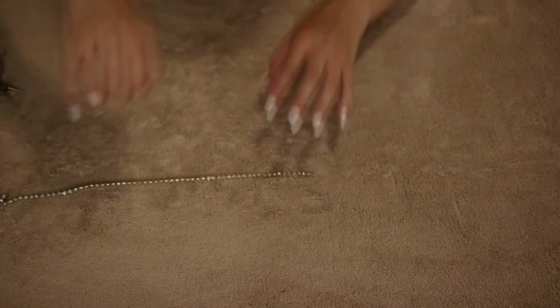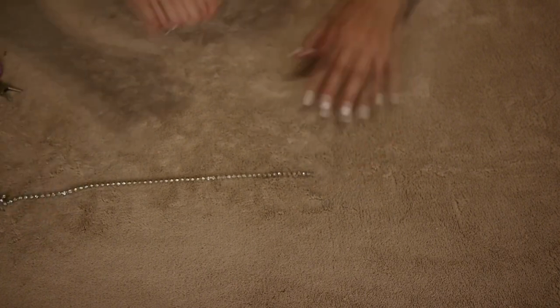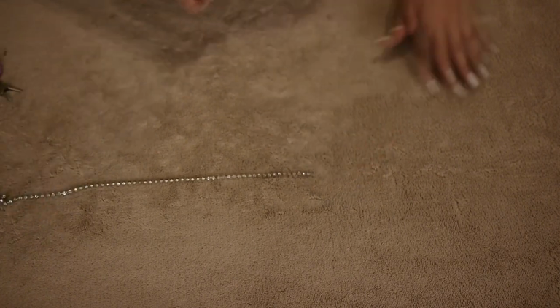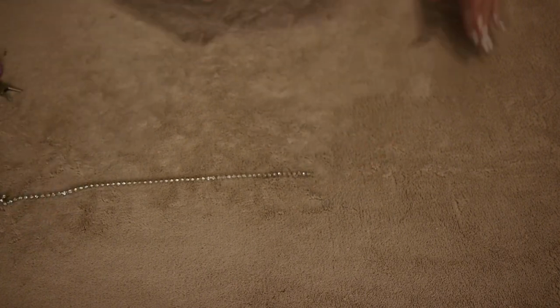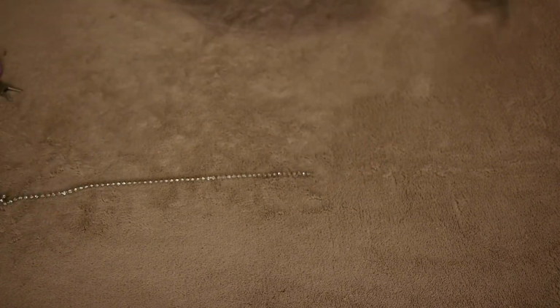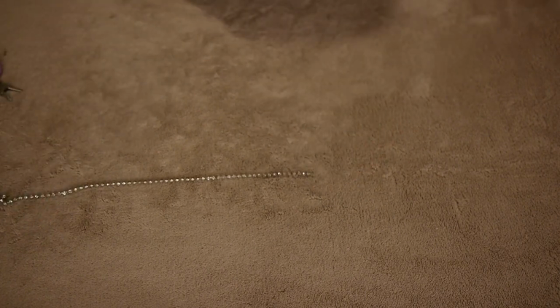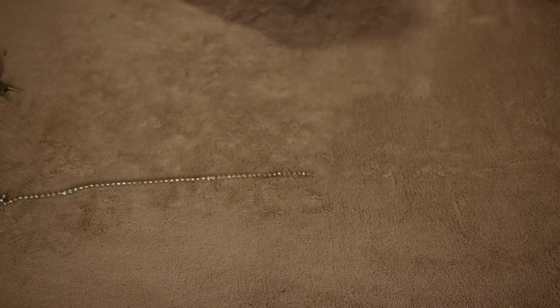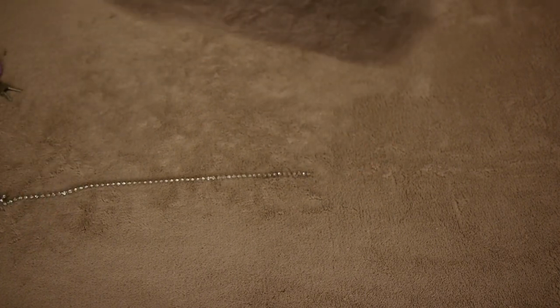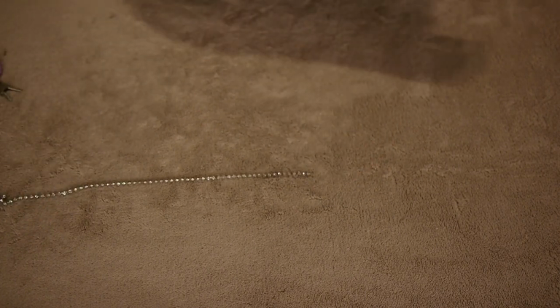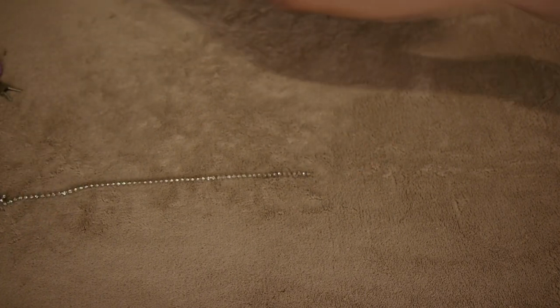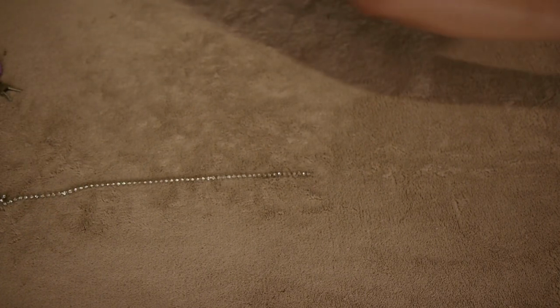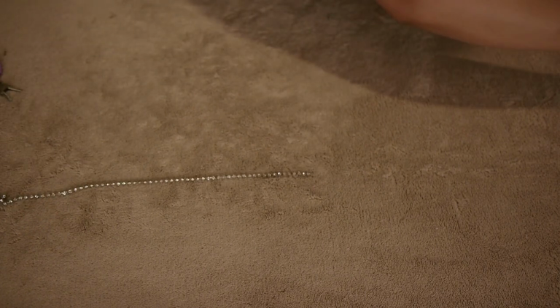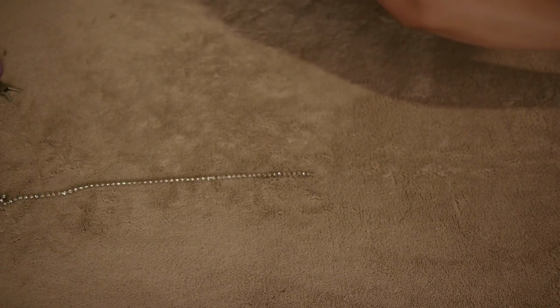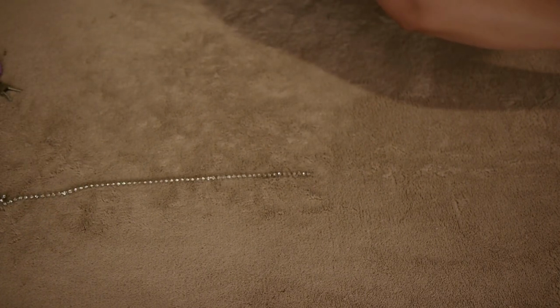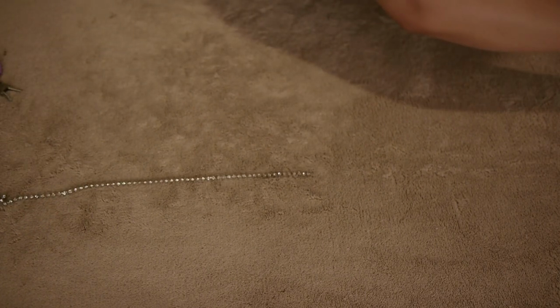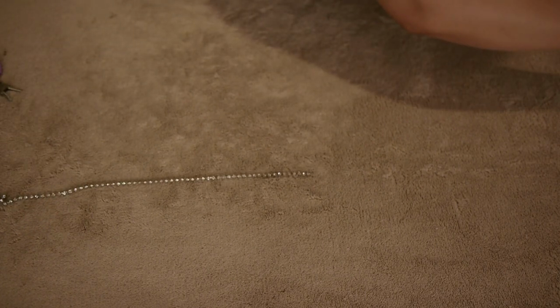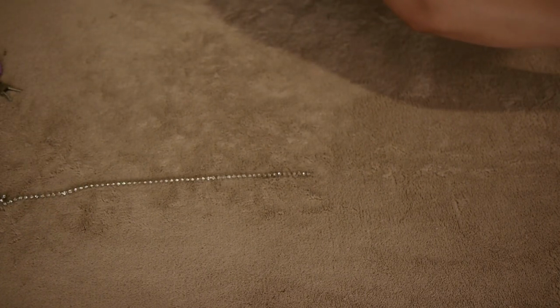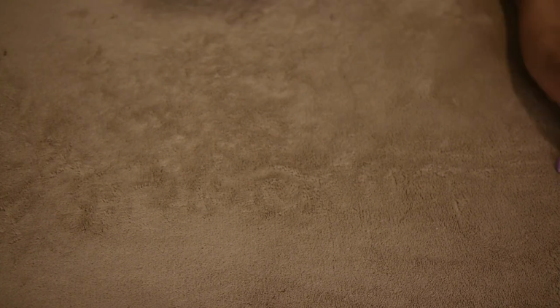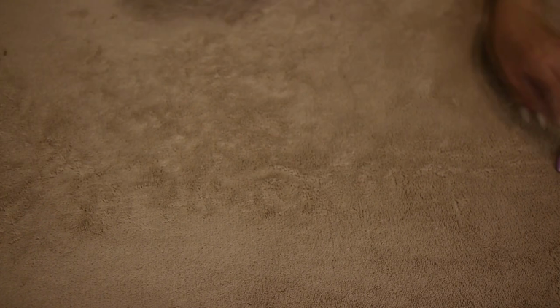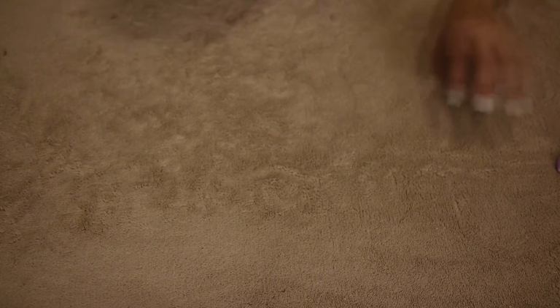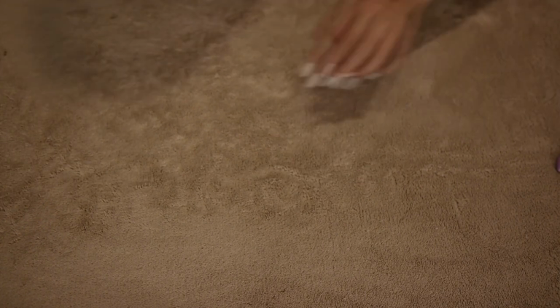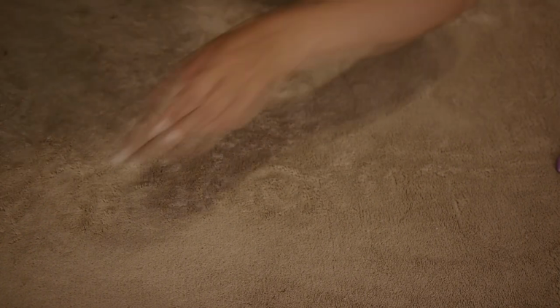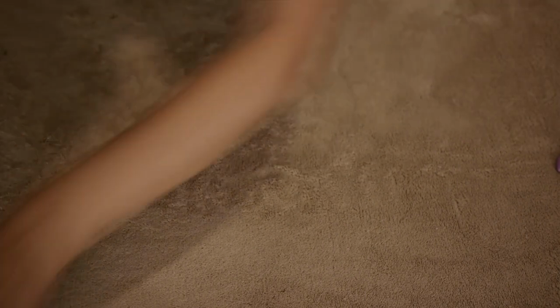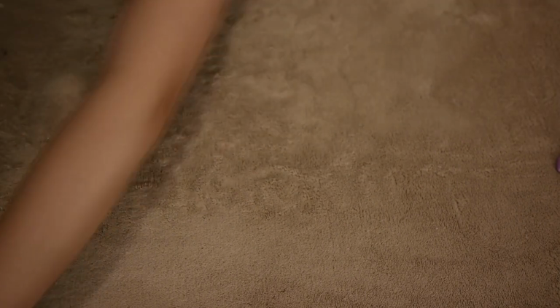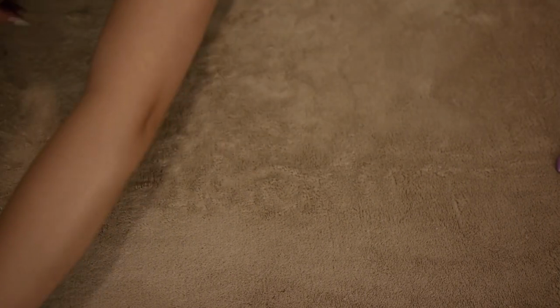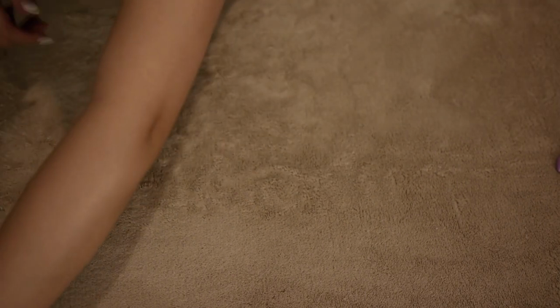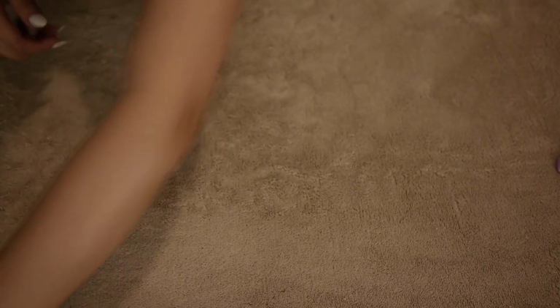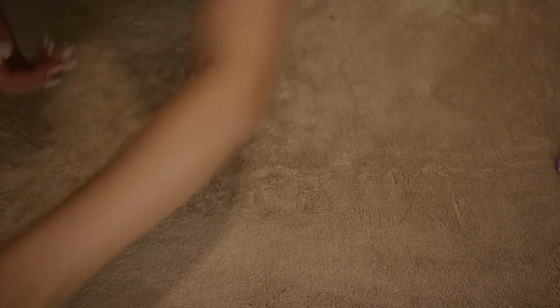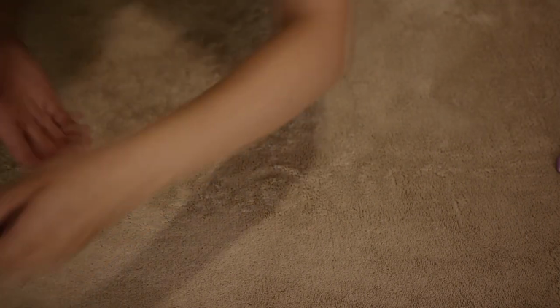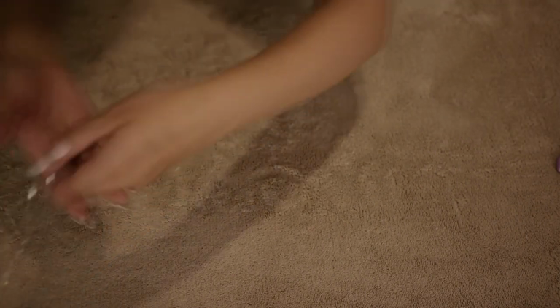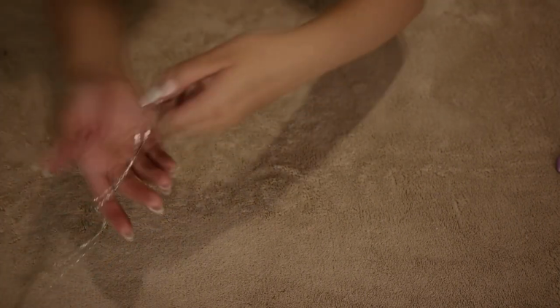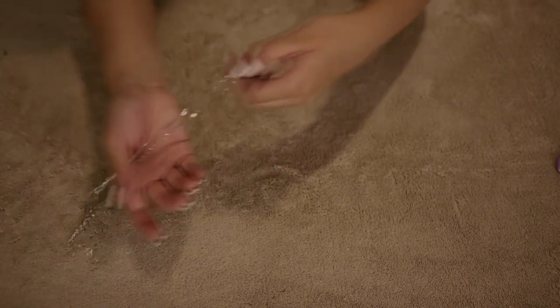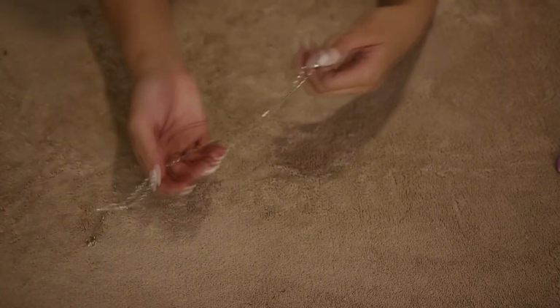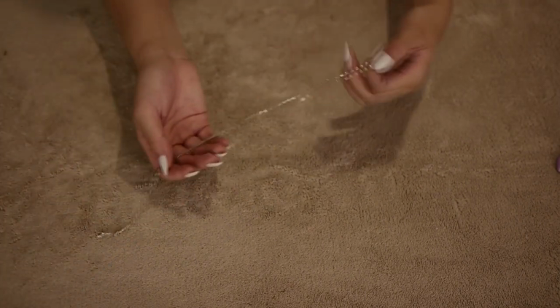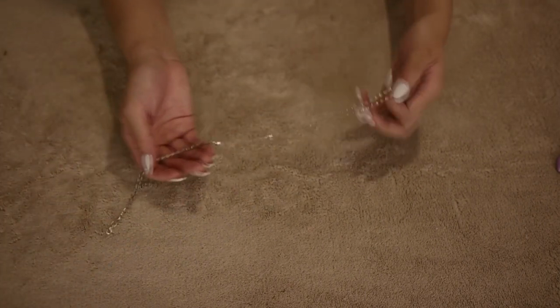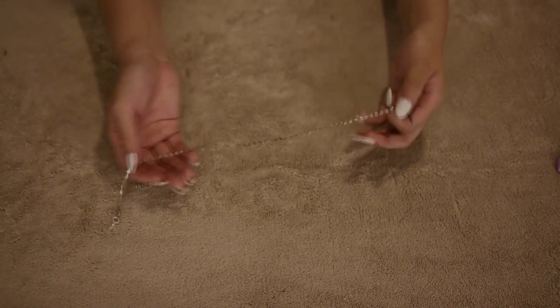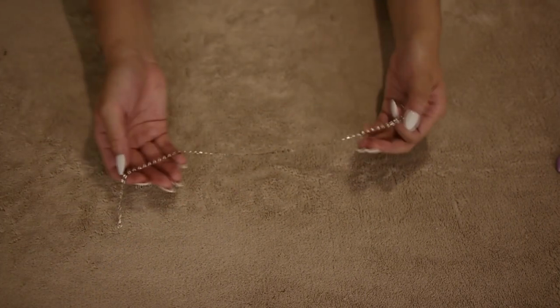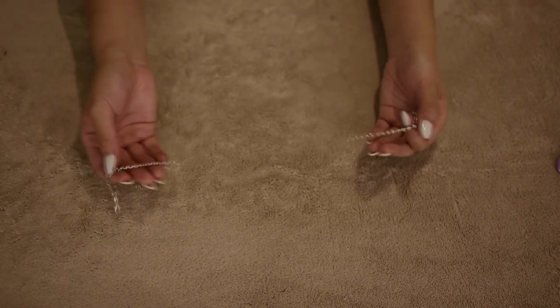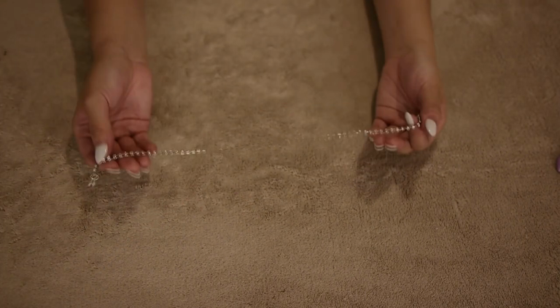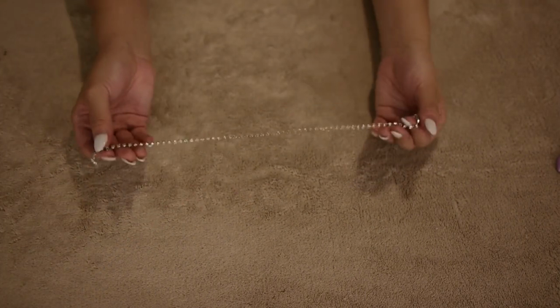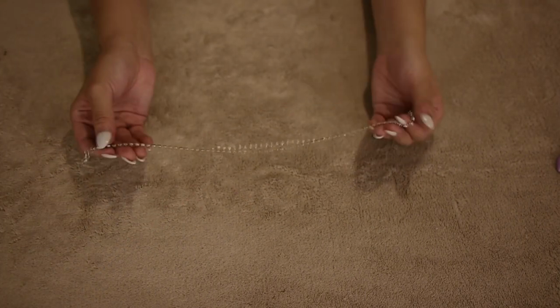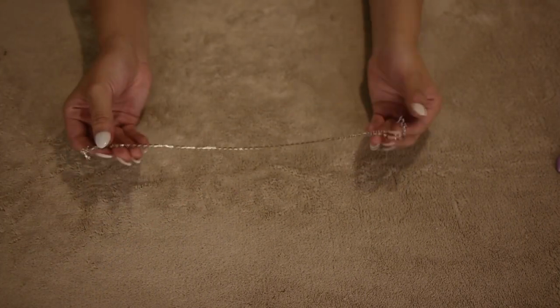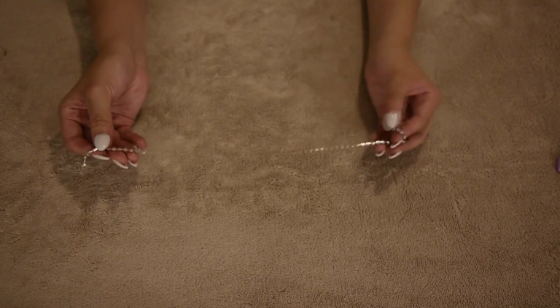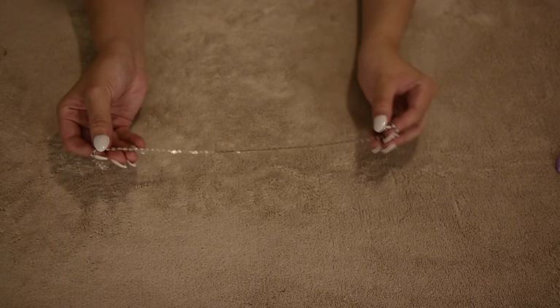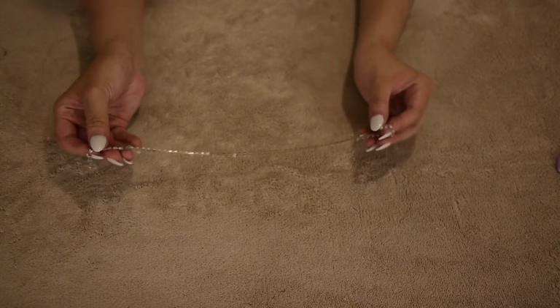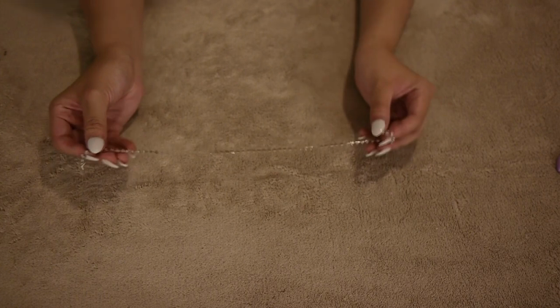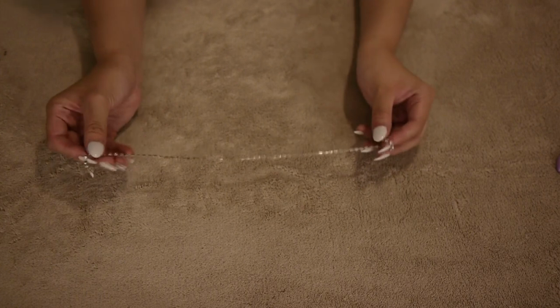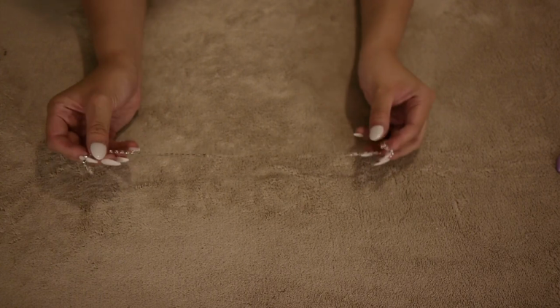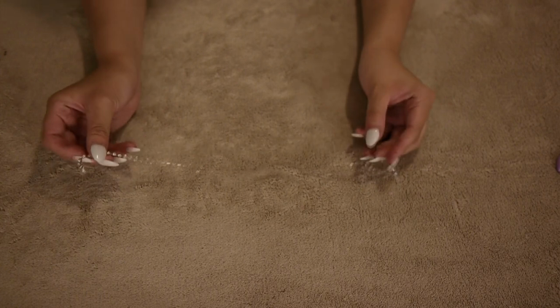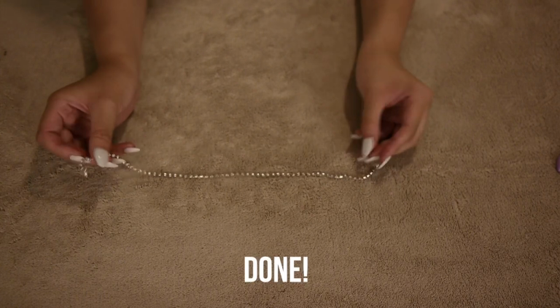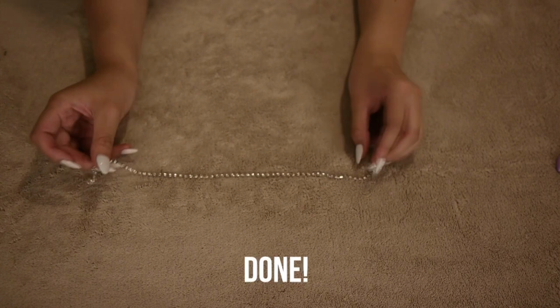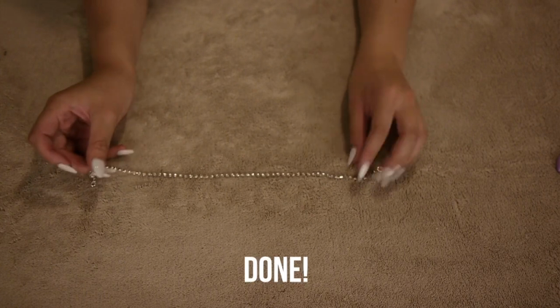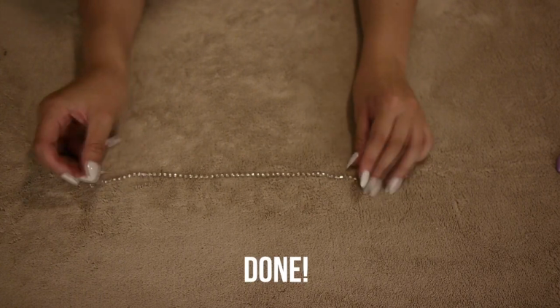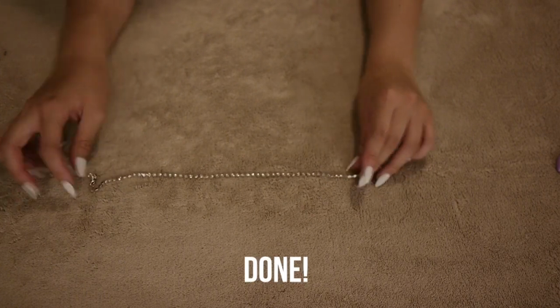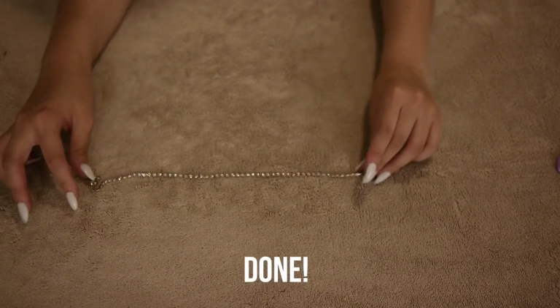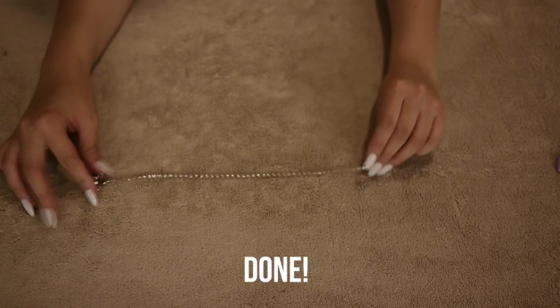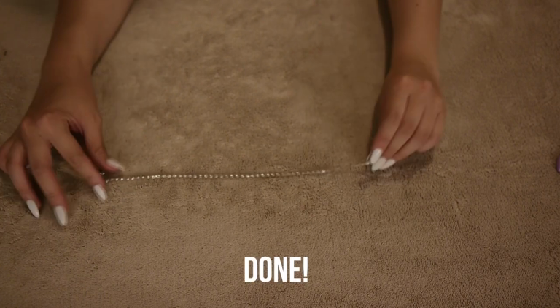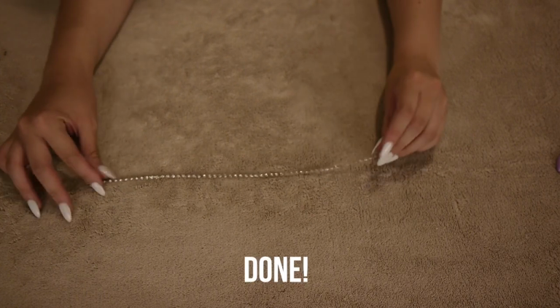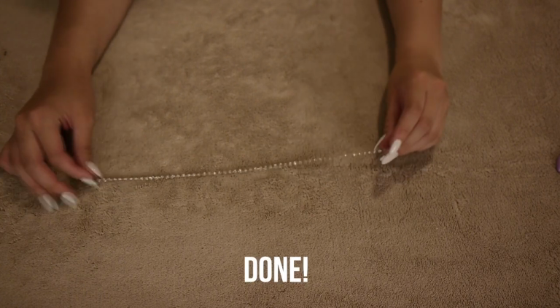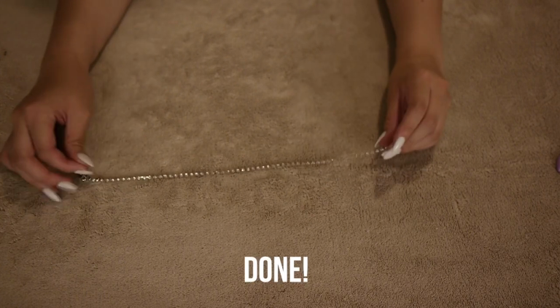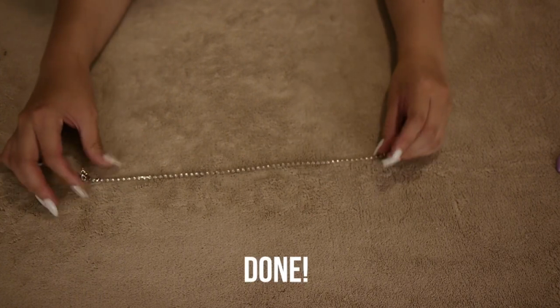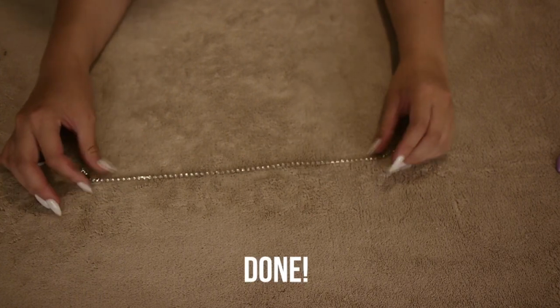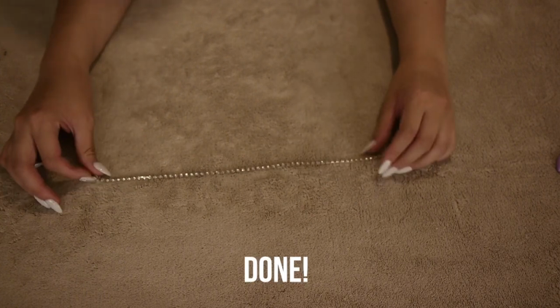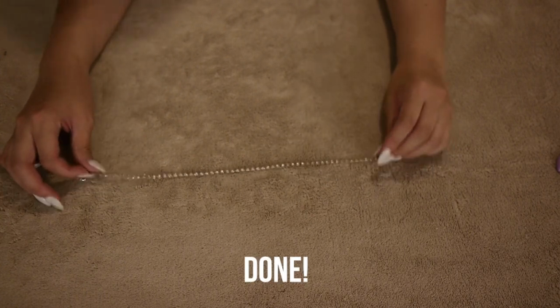For the other end without the clasp, just make sure that the connector's hole is big enough for the clasp to attach to so that you can close the choker.